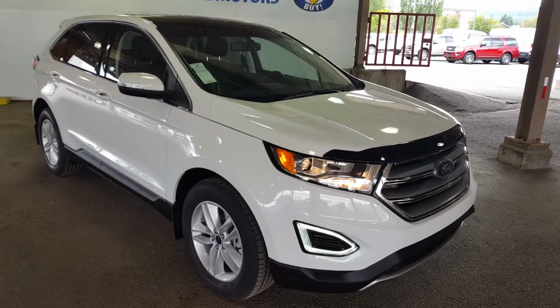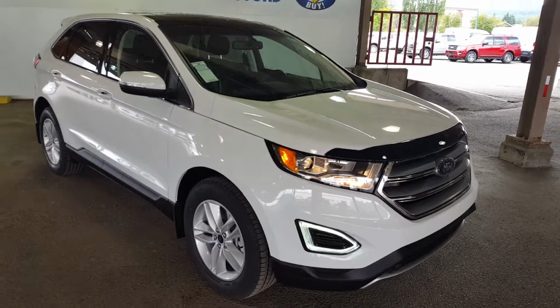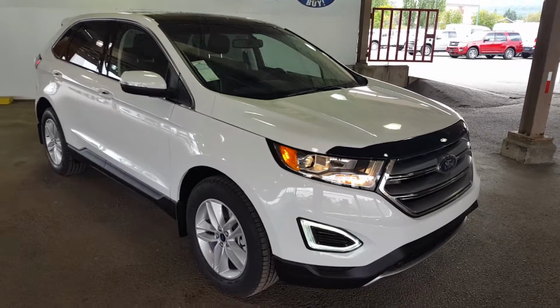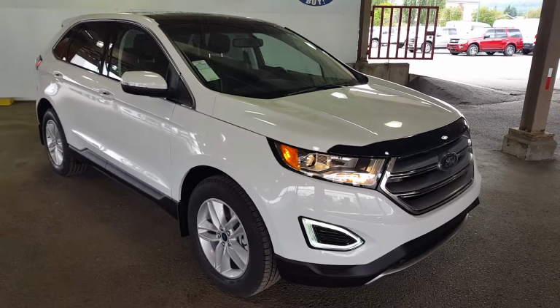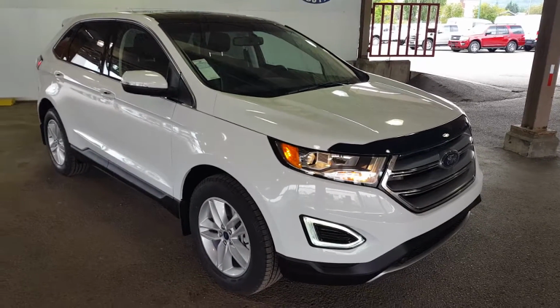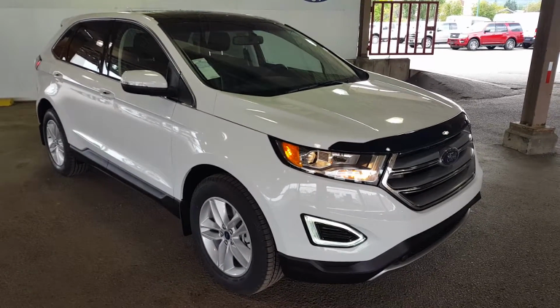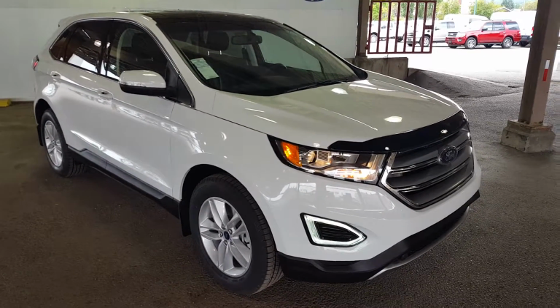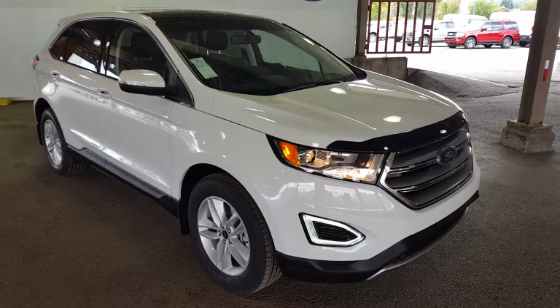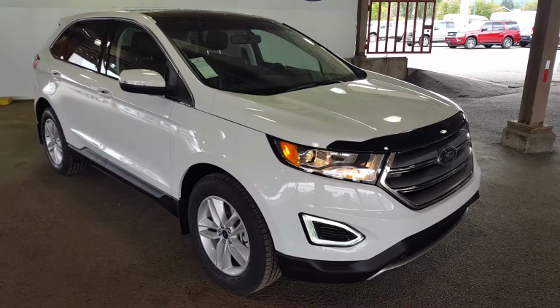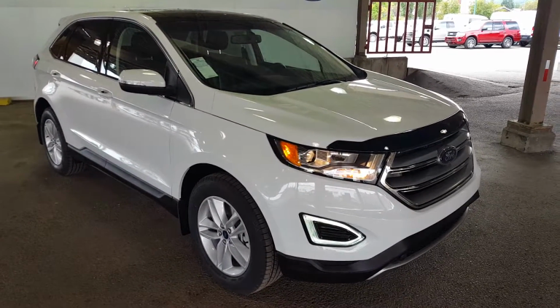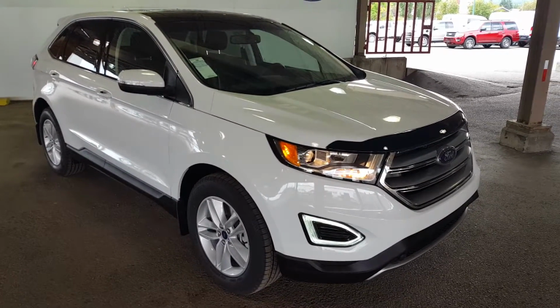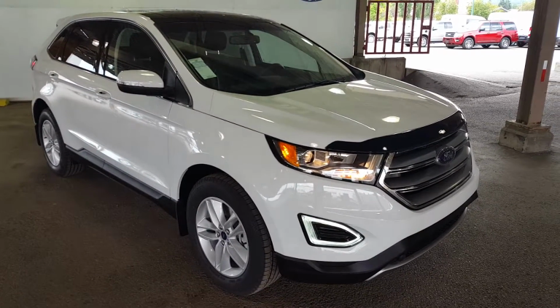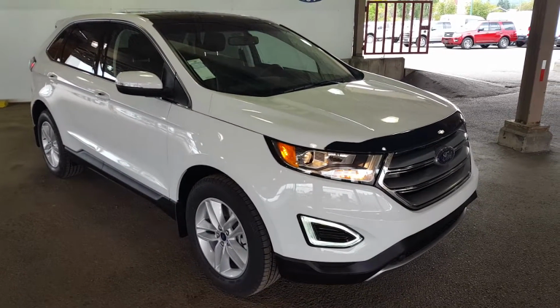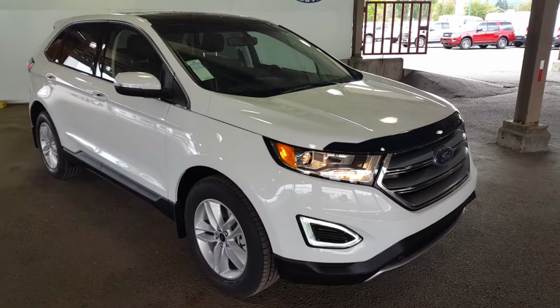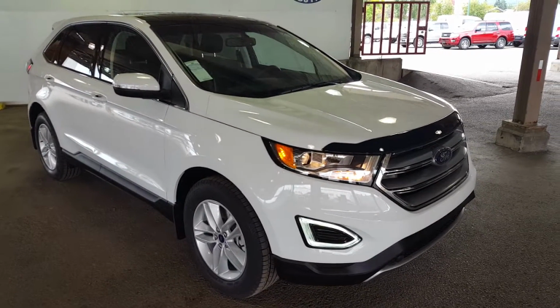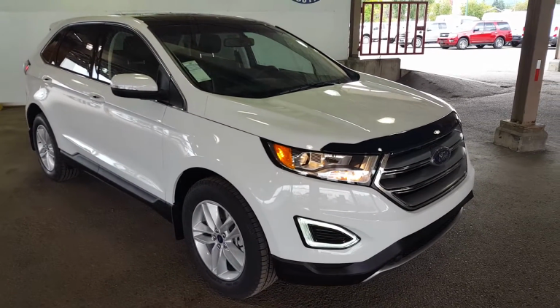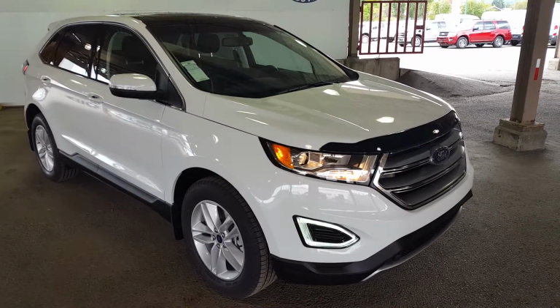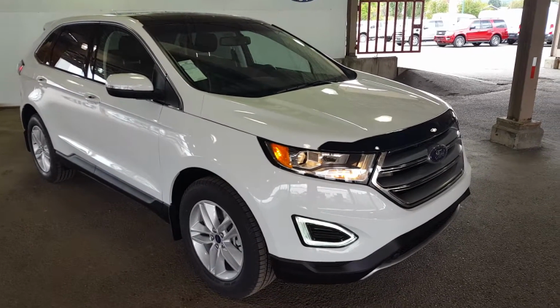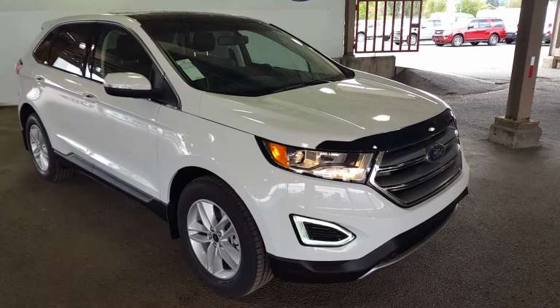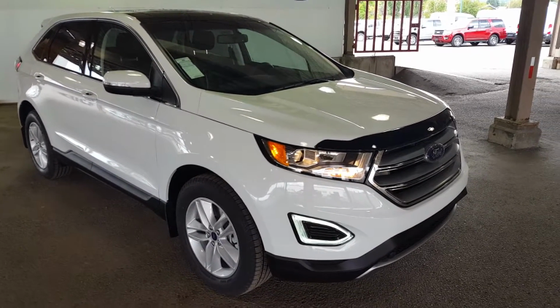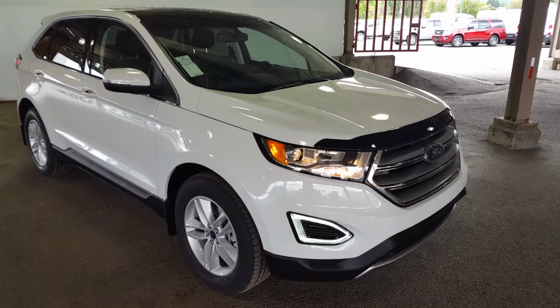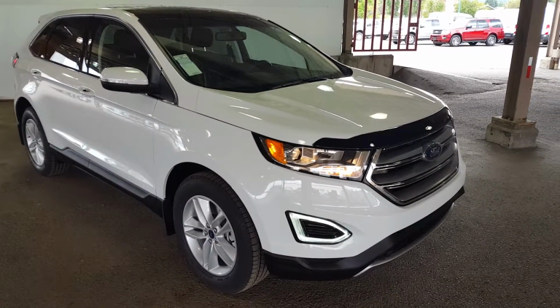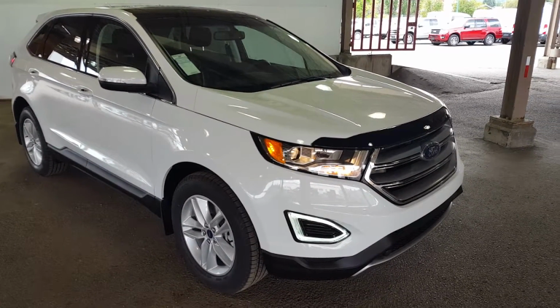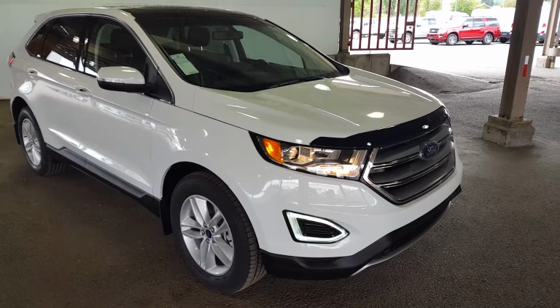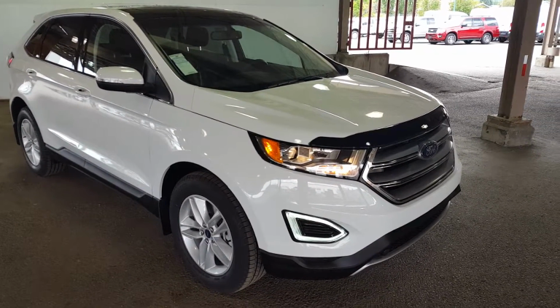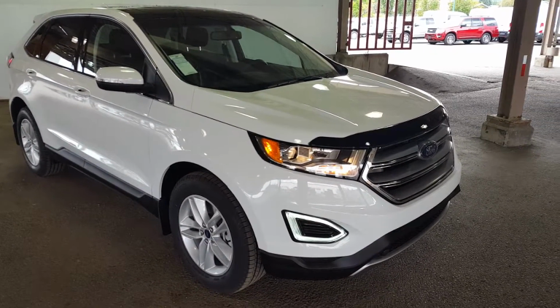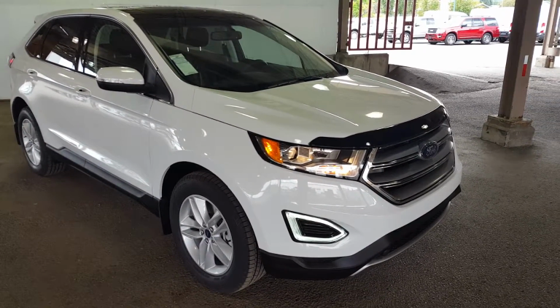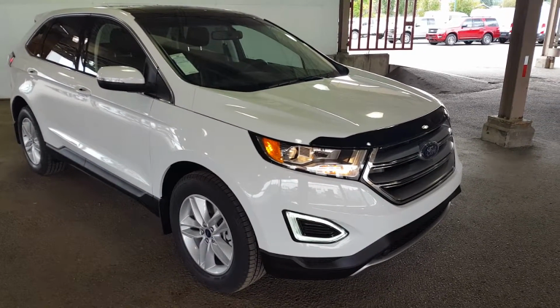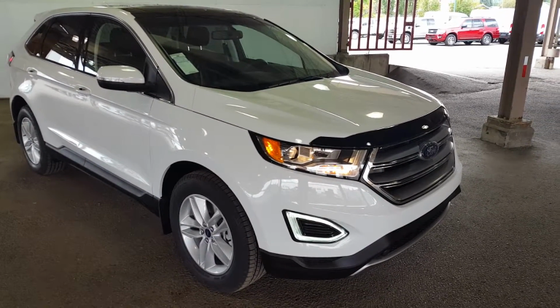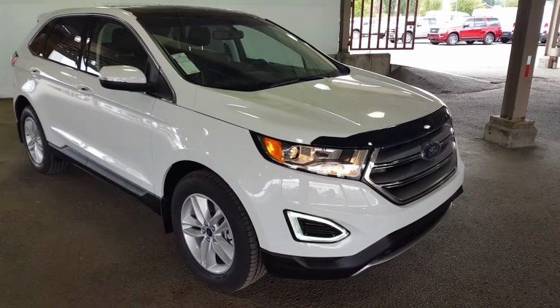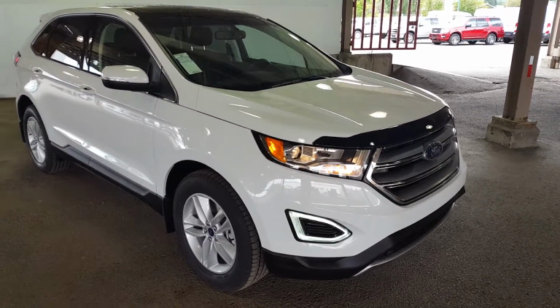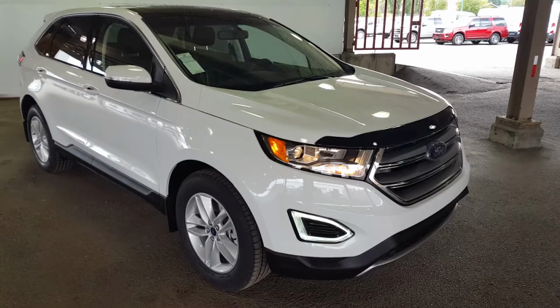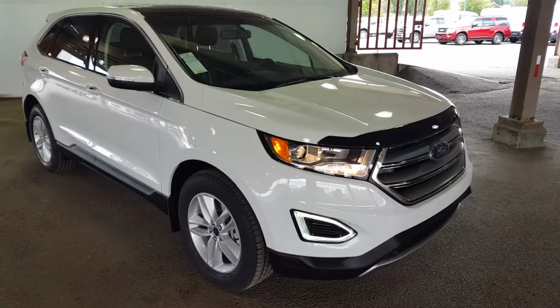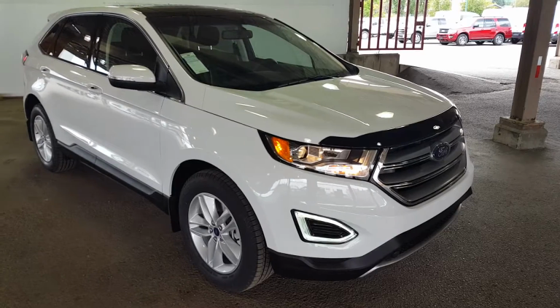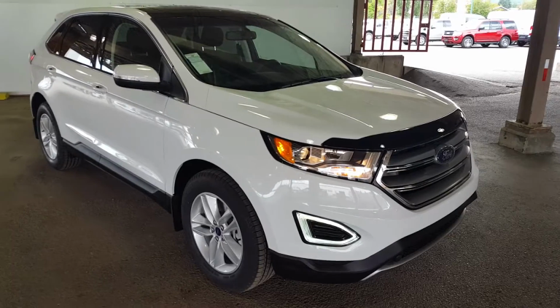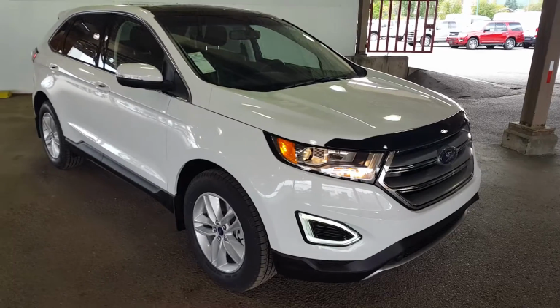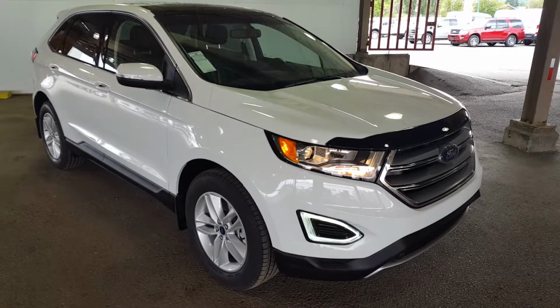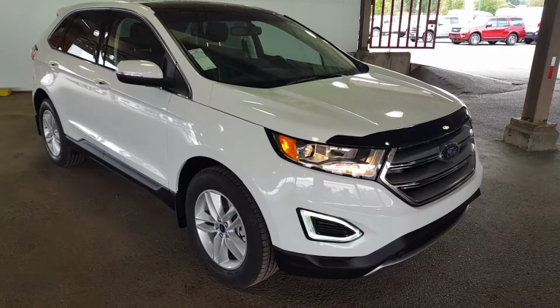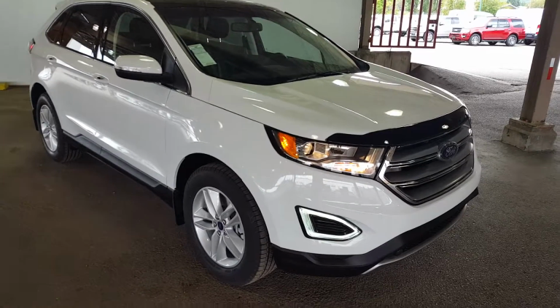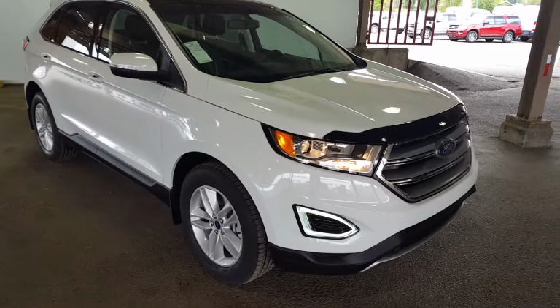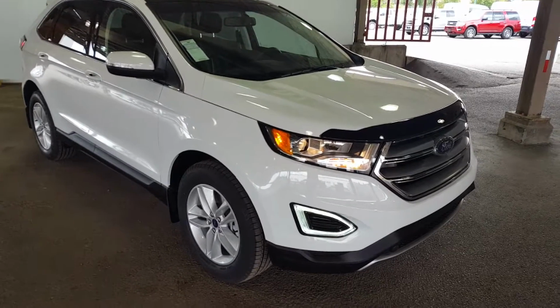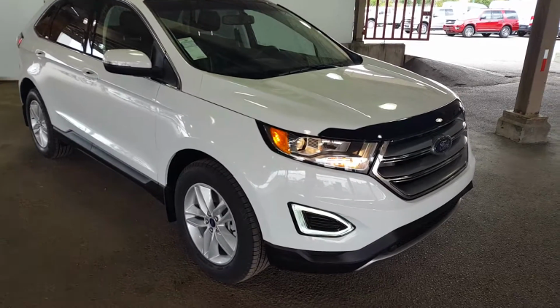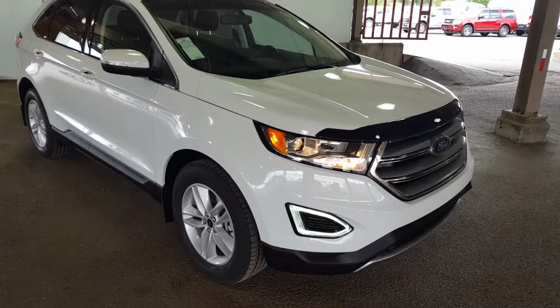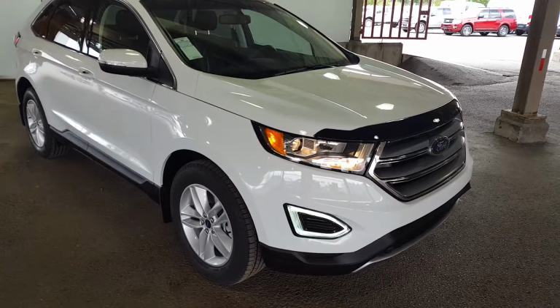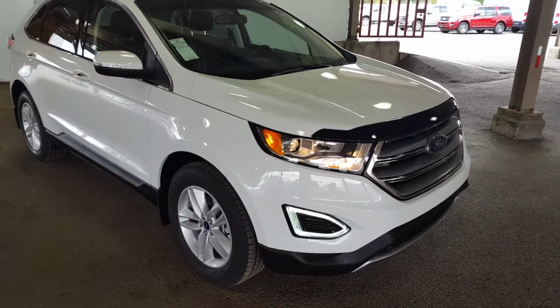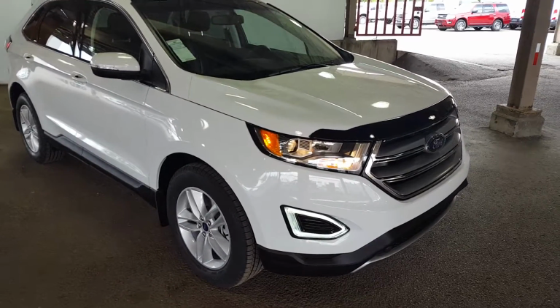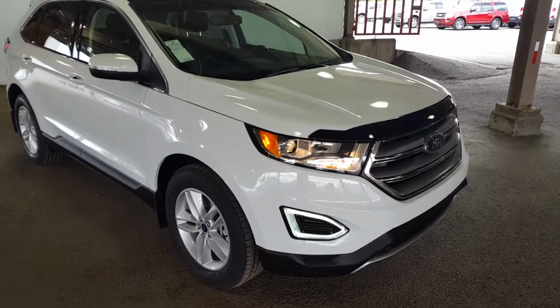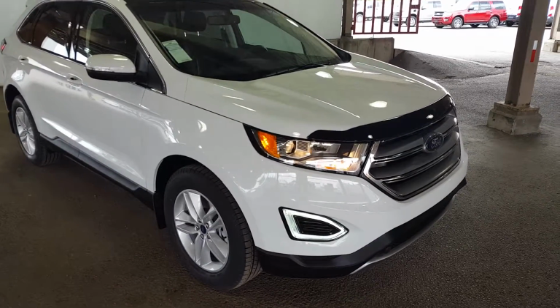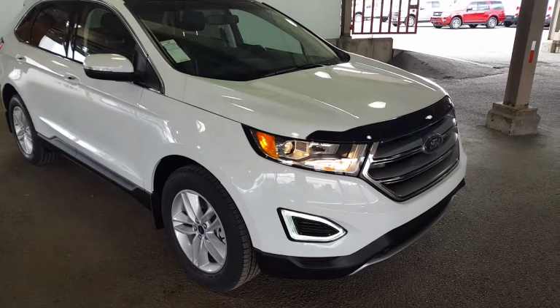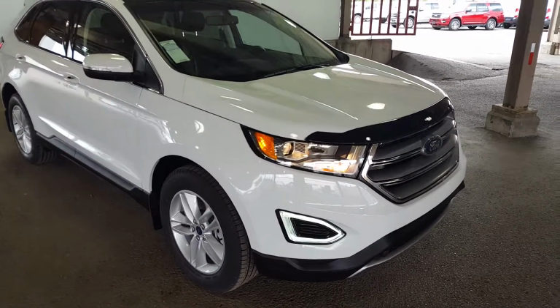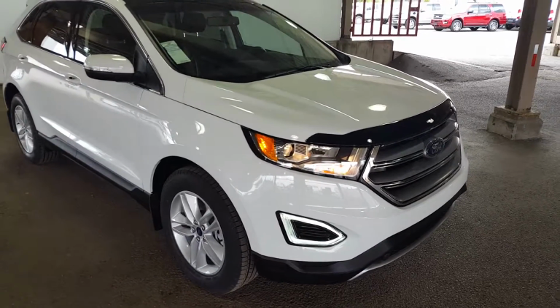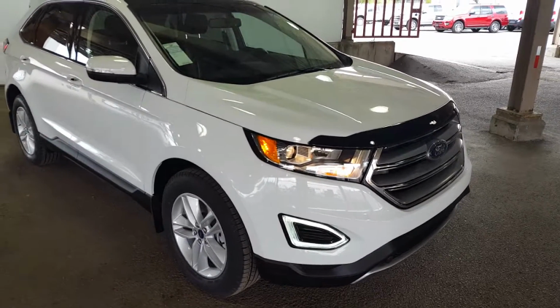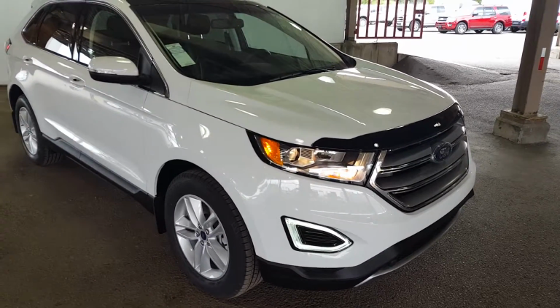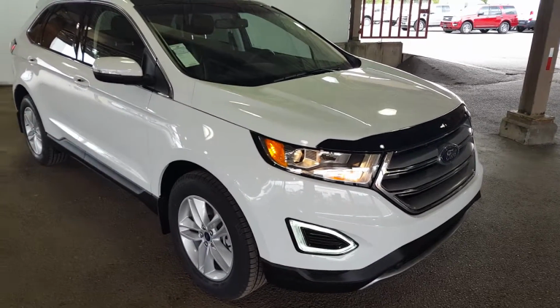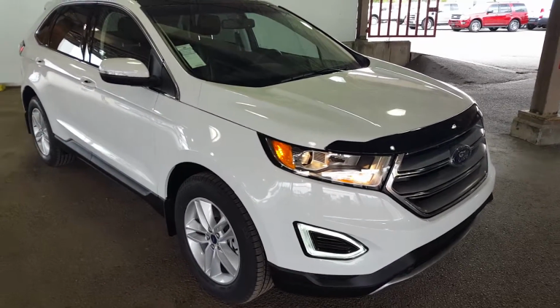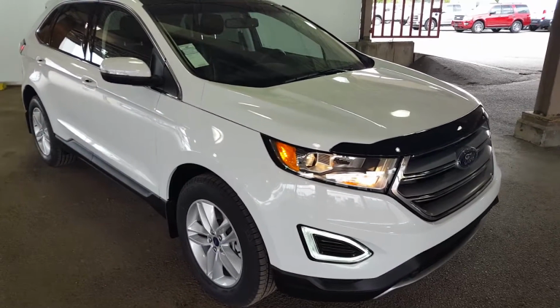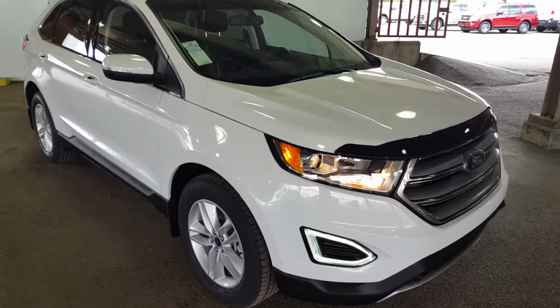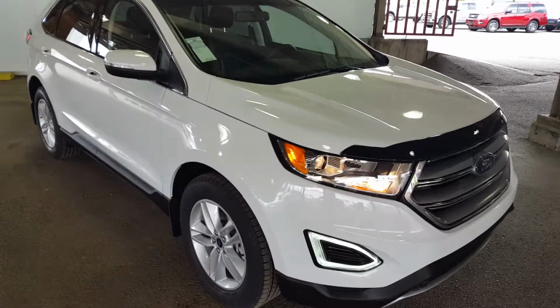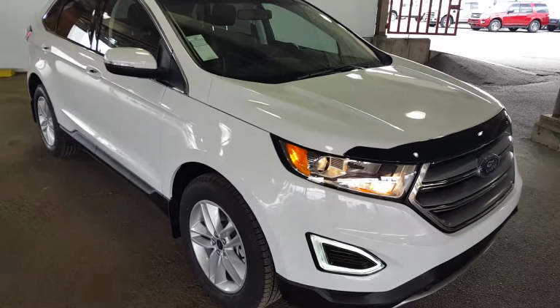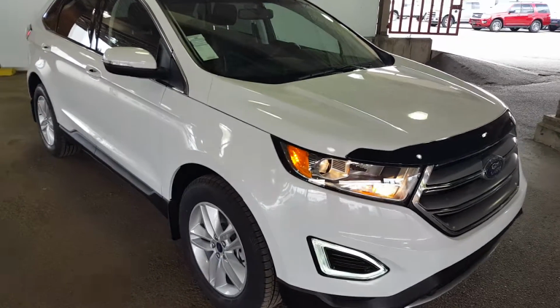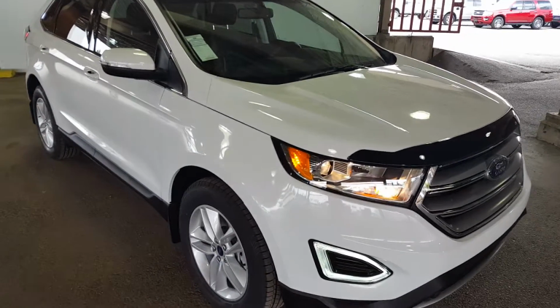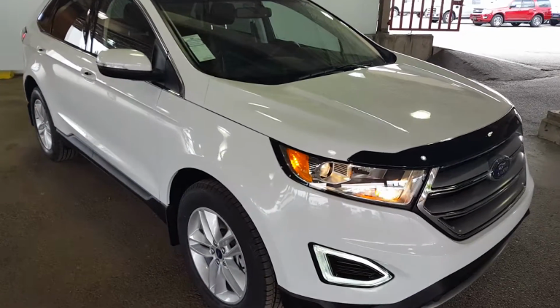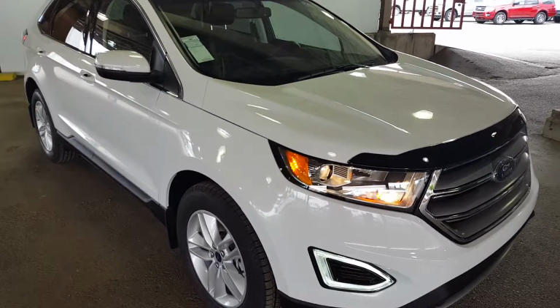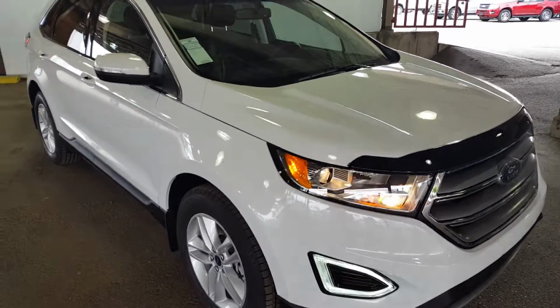You can also read up on some more details and features on this SUV and many more new and used vehicles at pgmotors.ca.